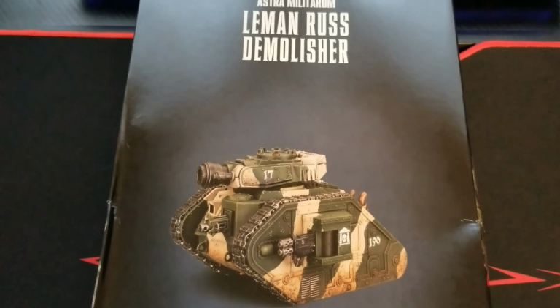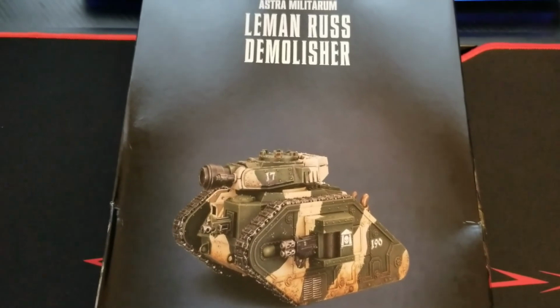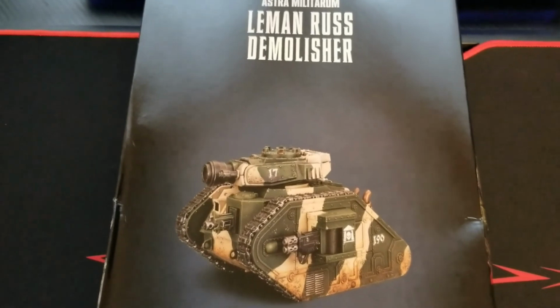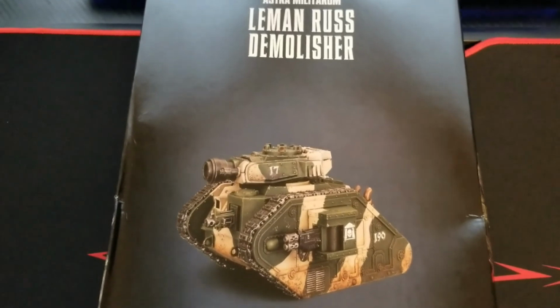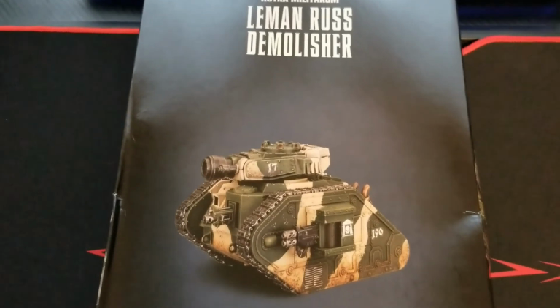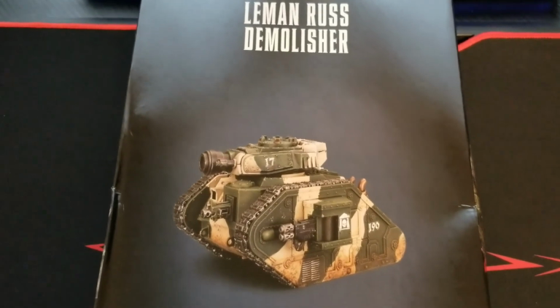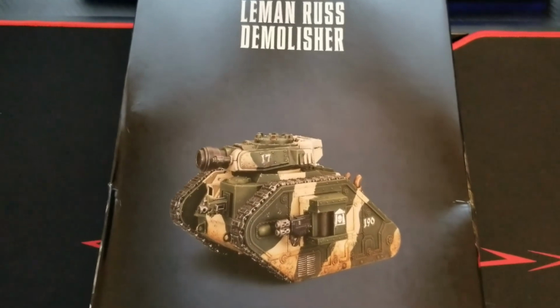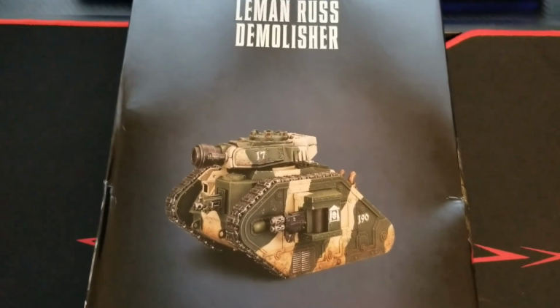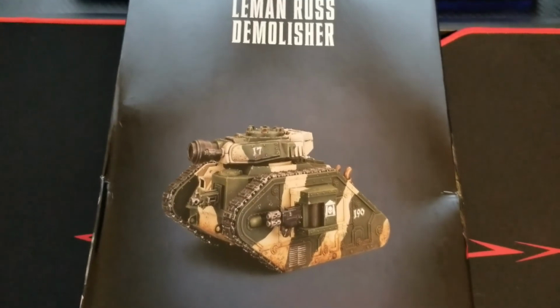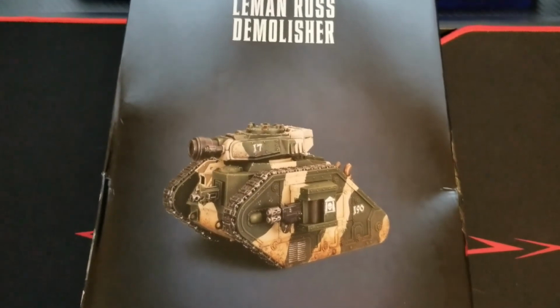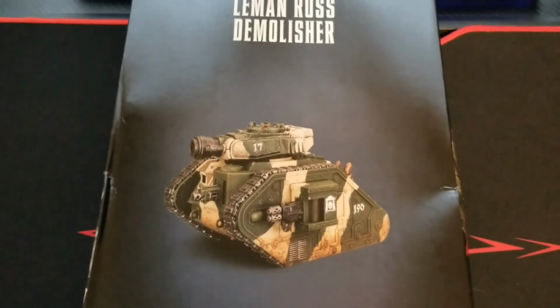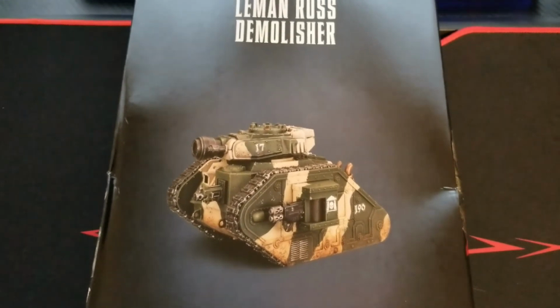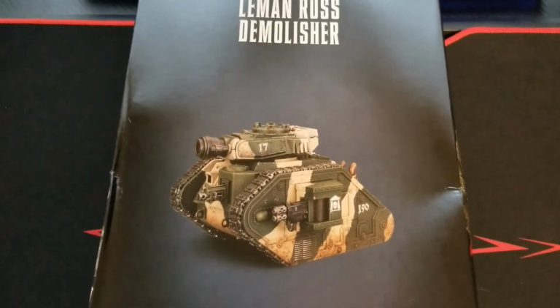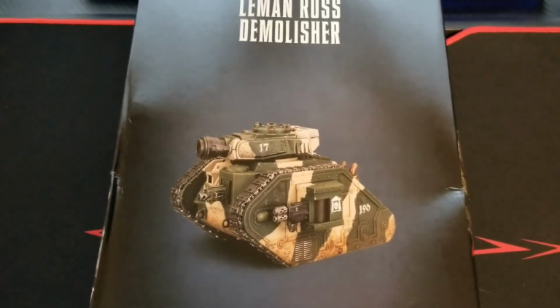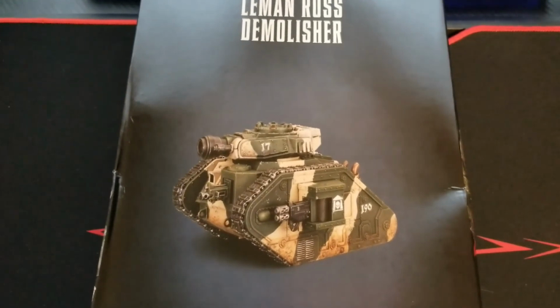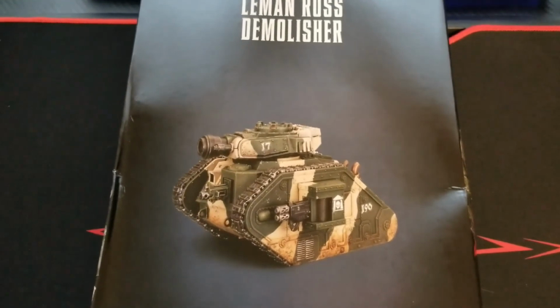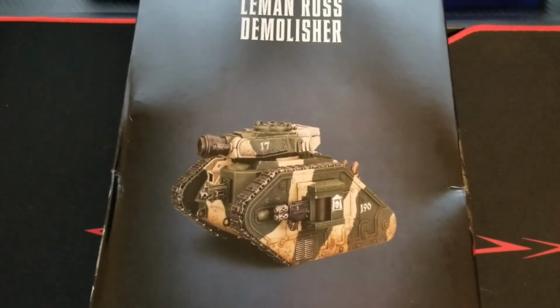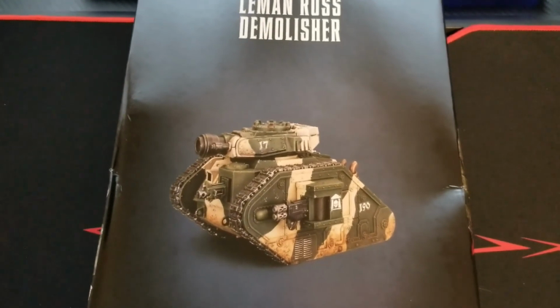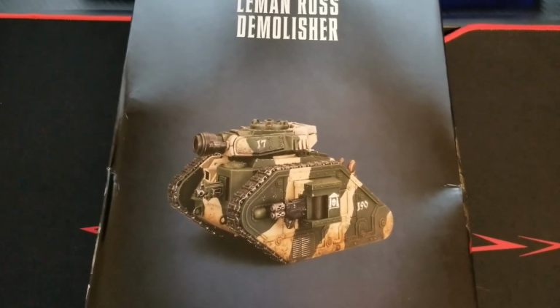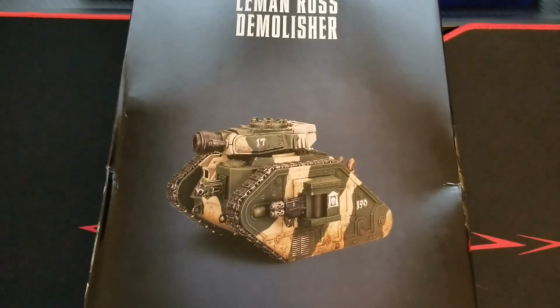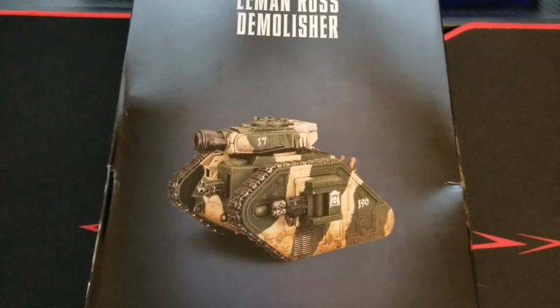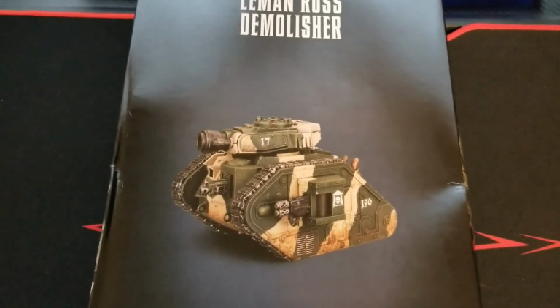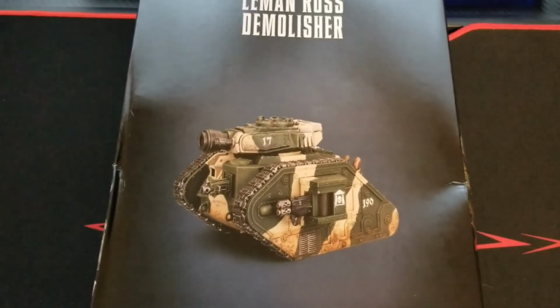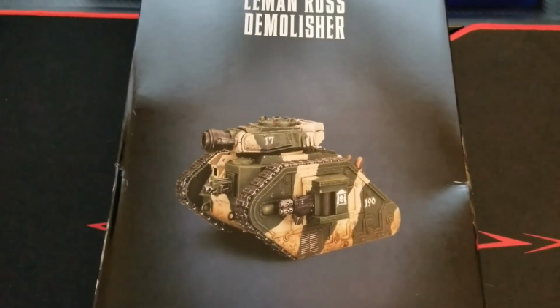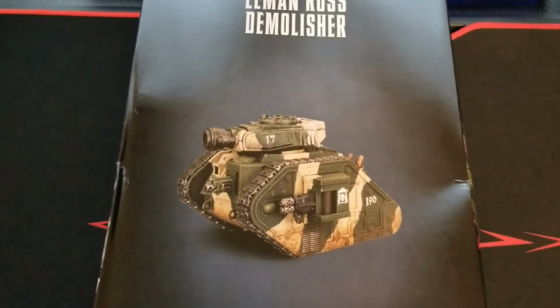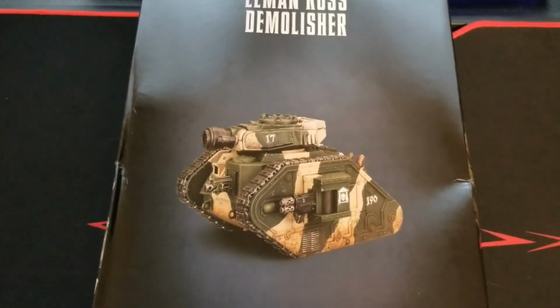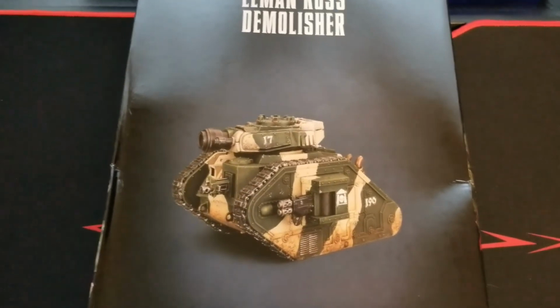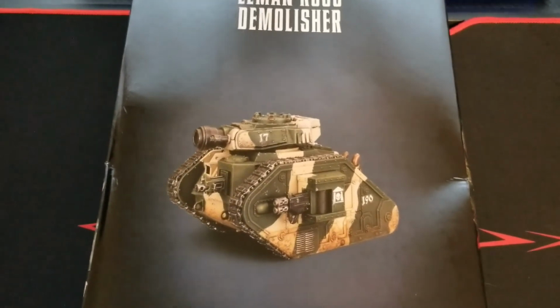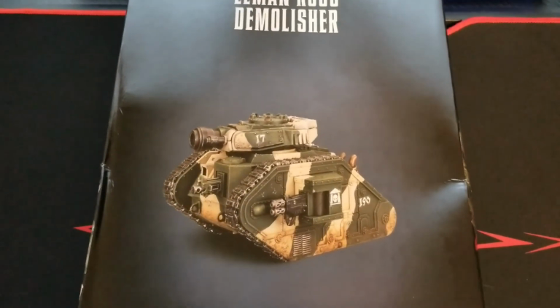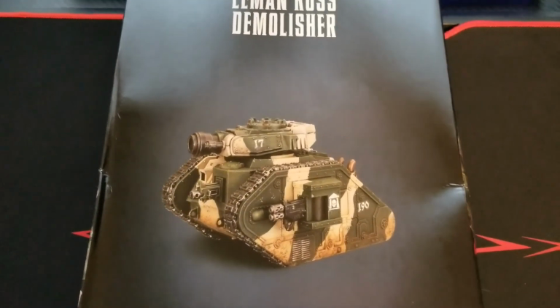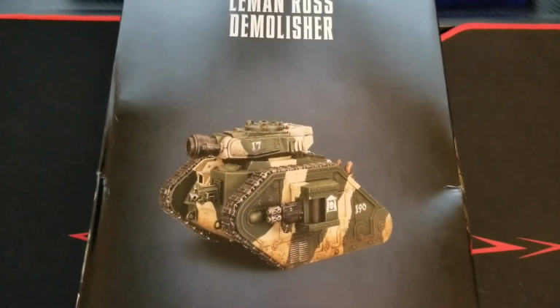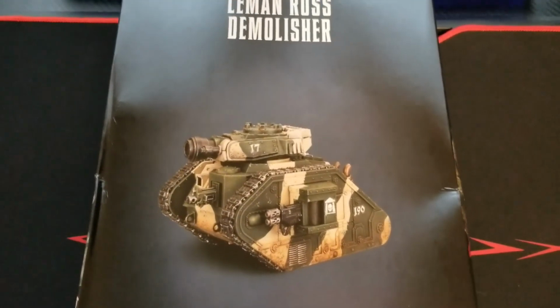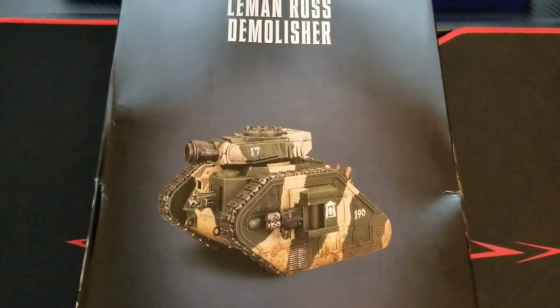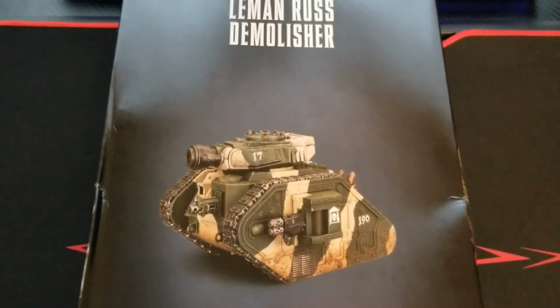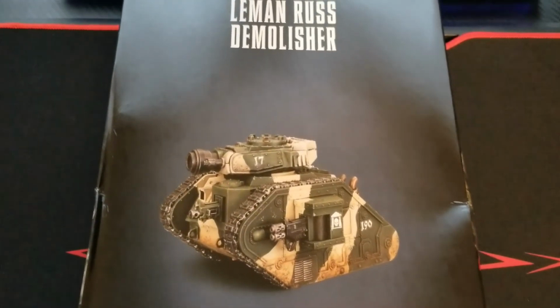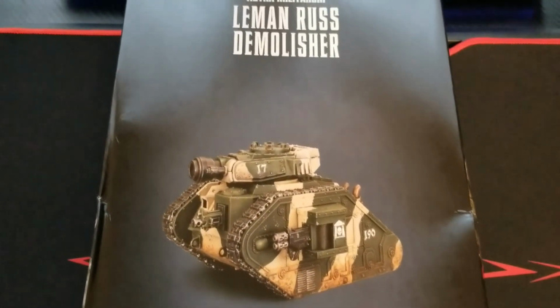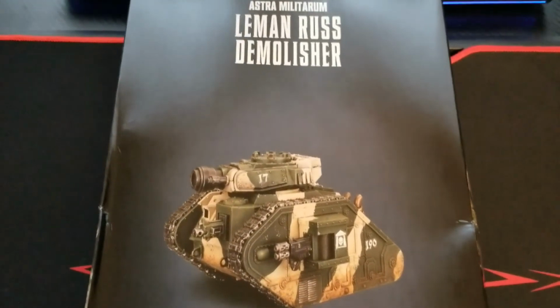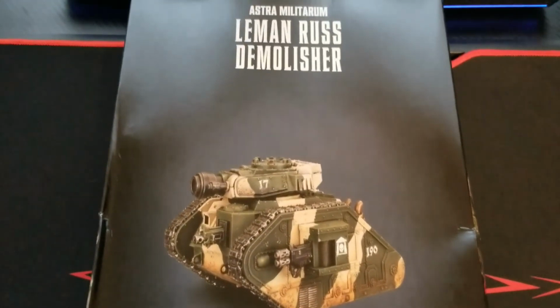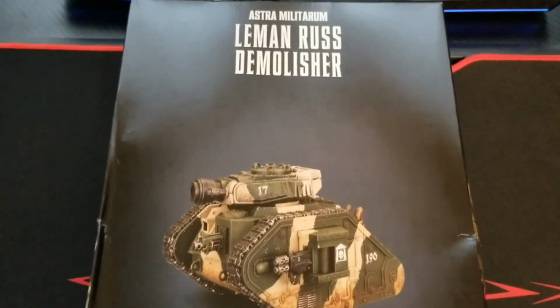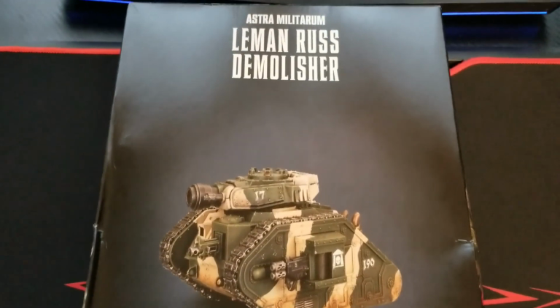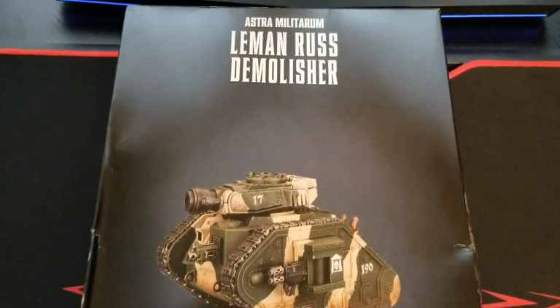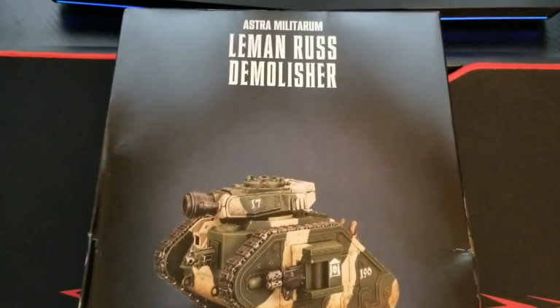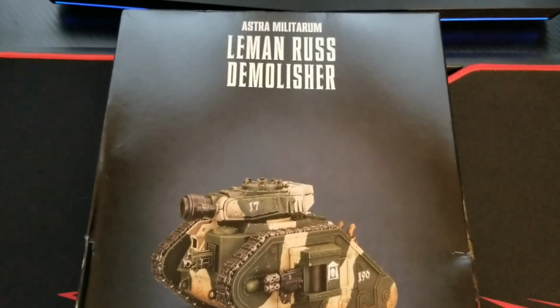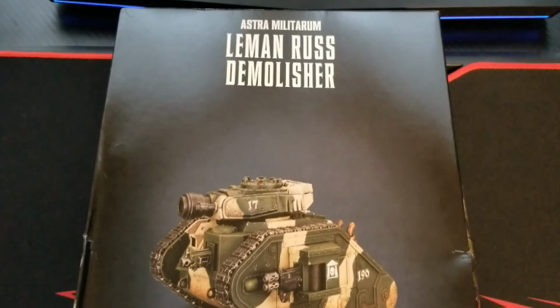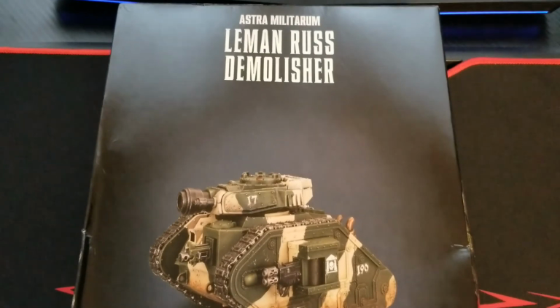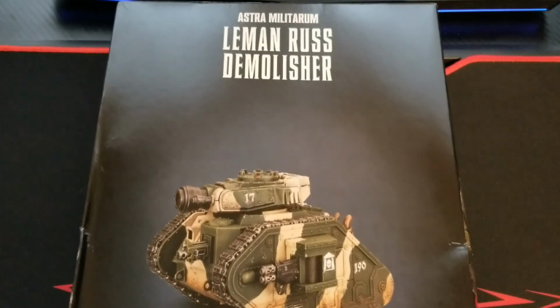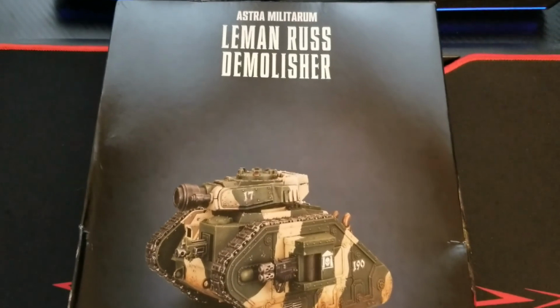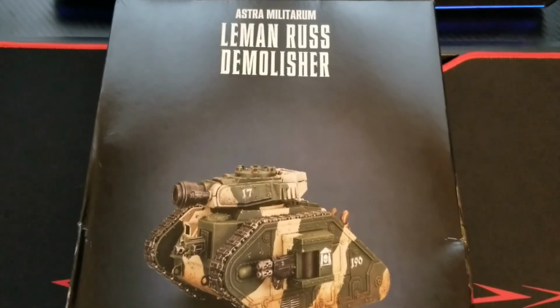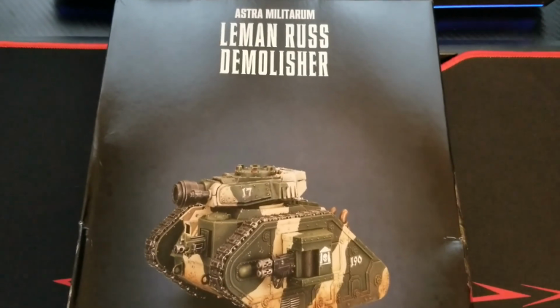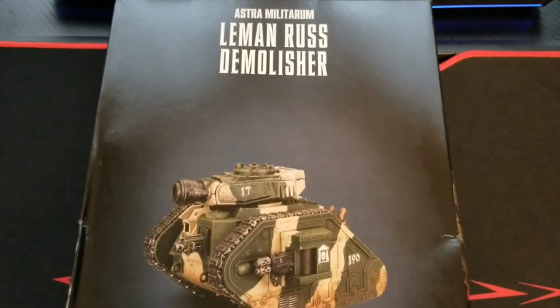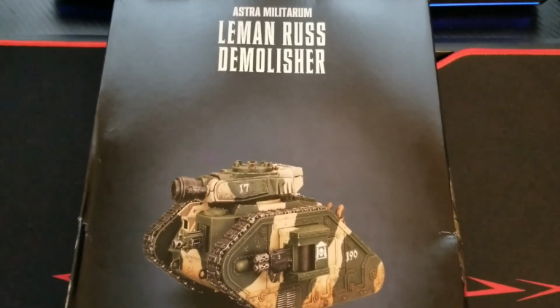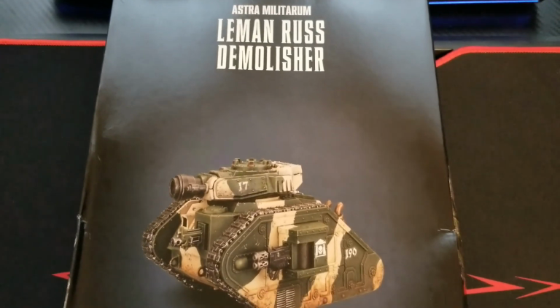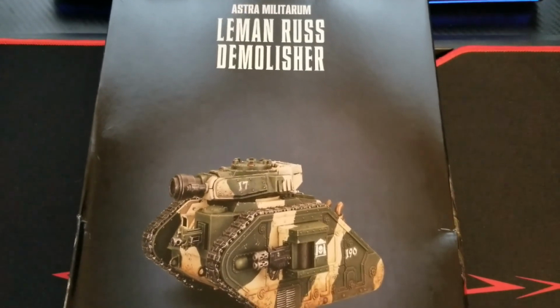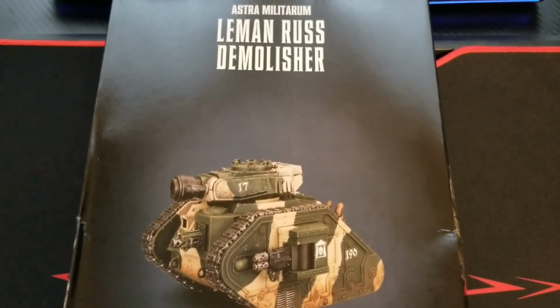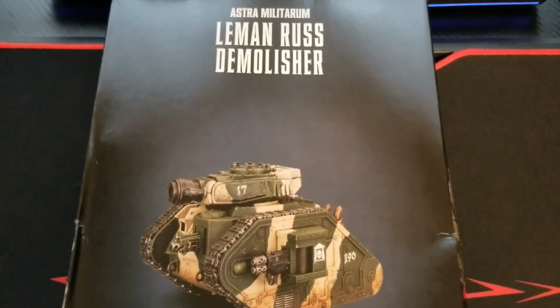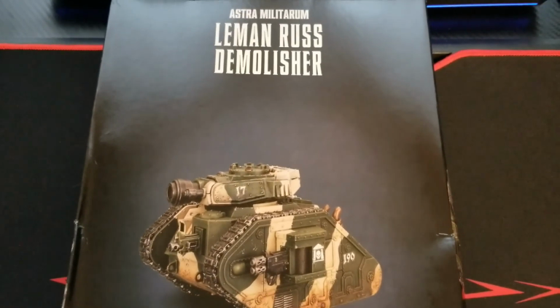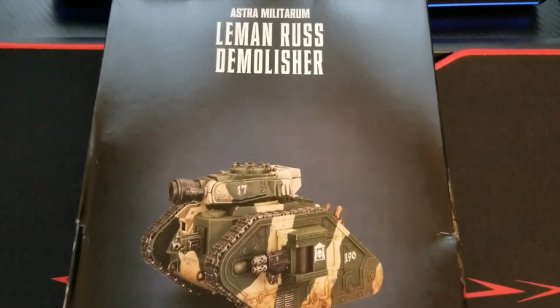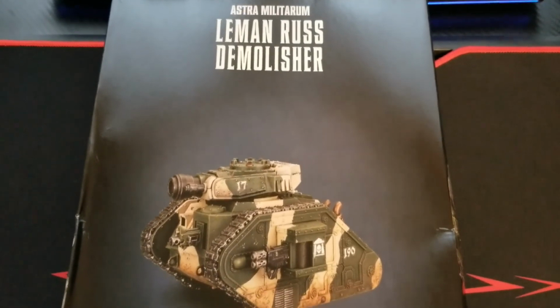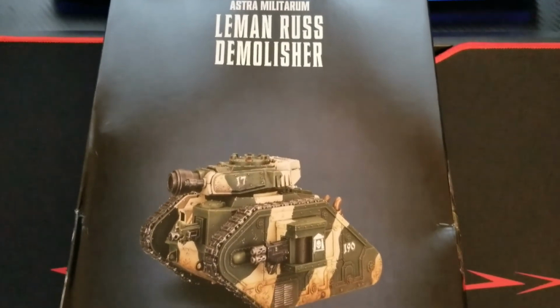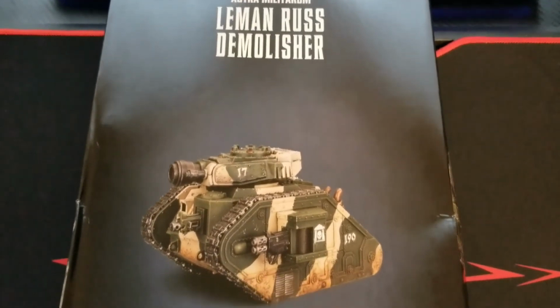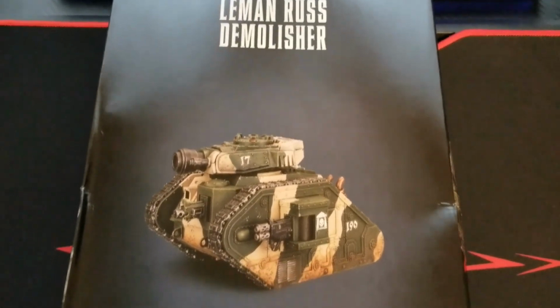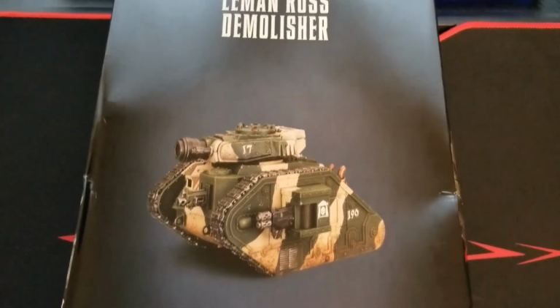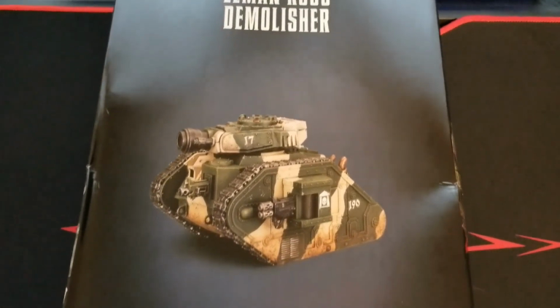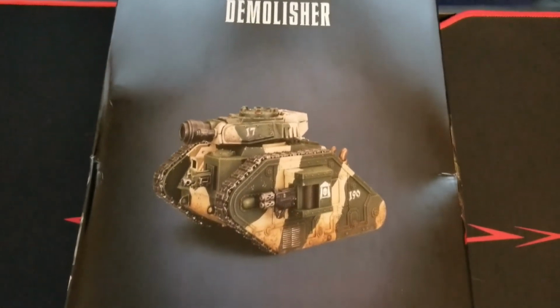What's up guys, welcome back to the channel and another 40K video. We are going to unbox a Leman Russ Demolisher for you guys today.